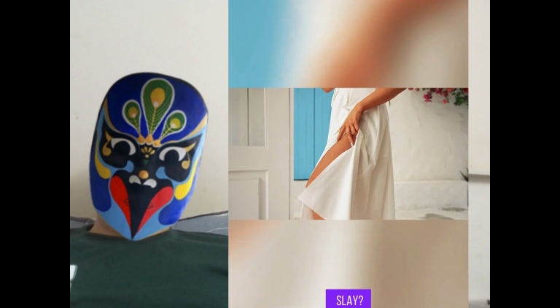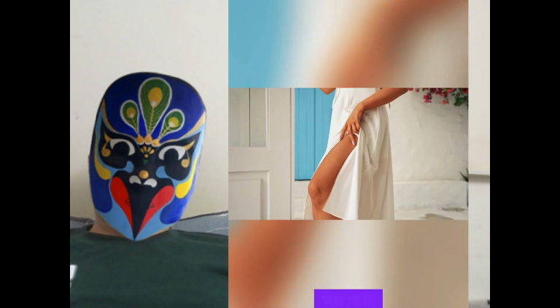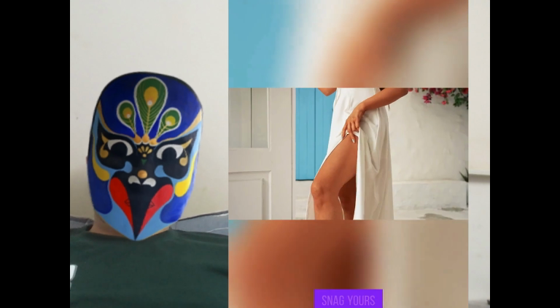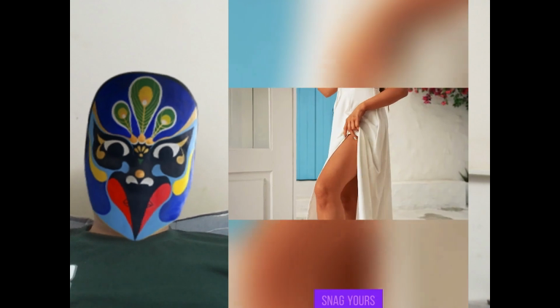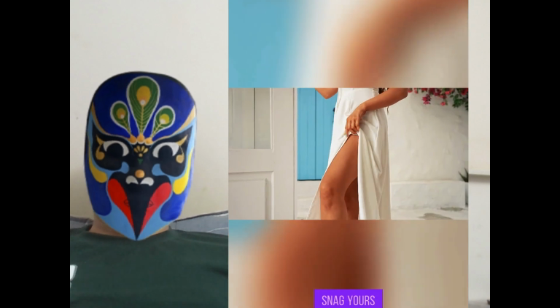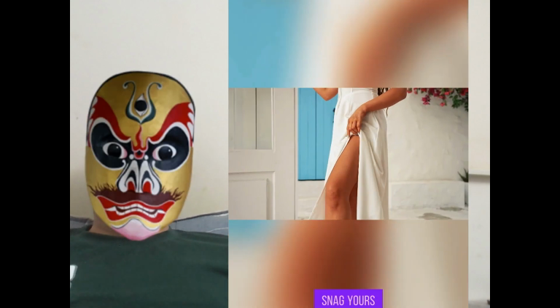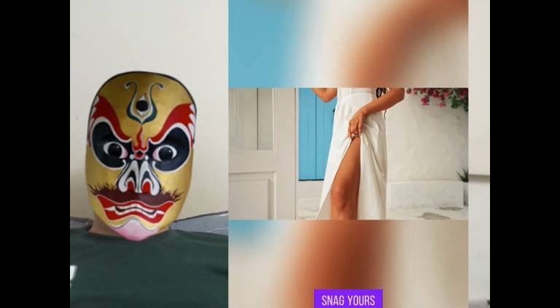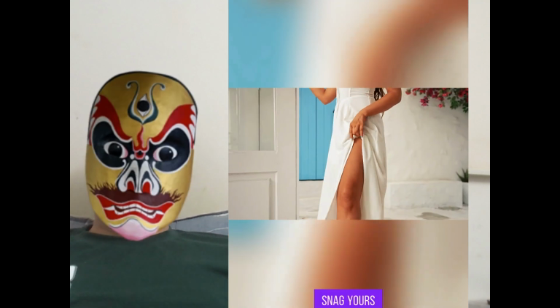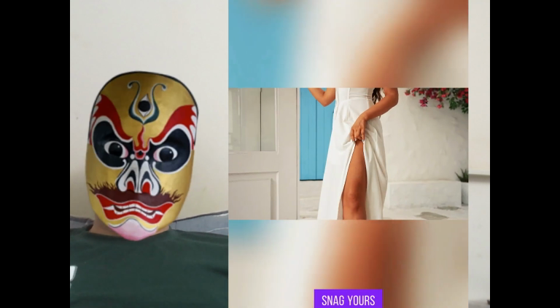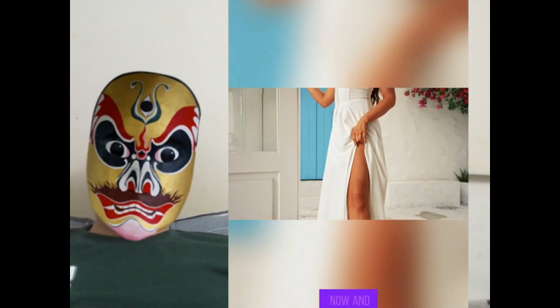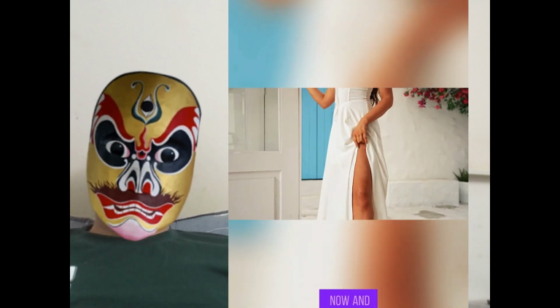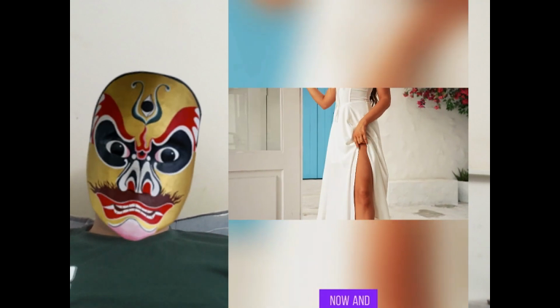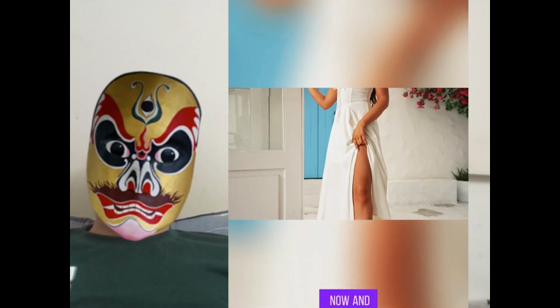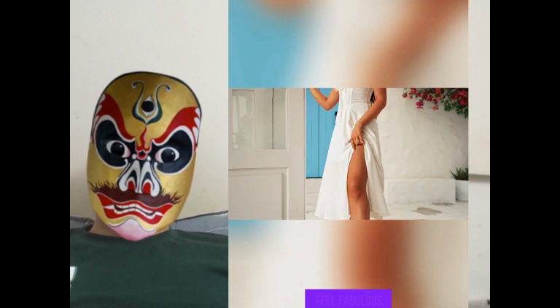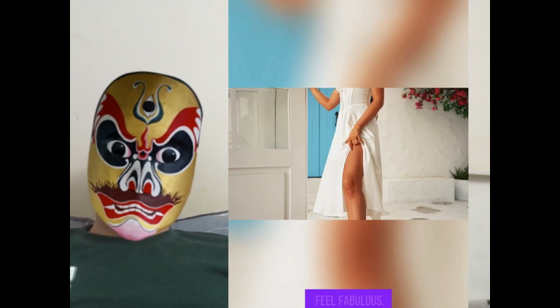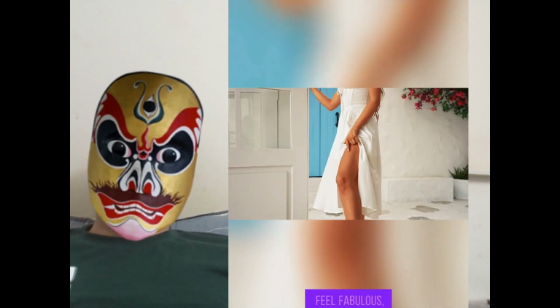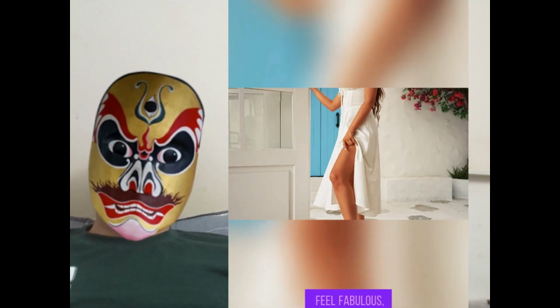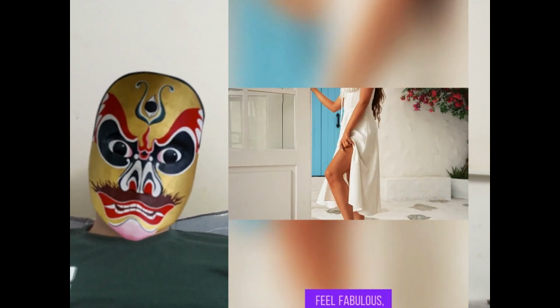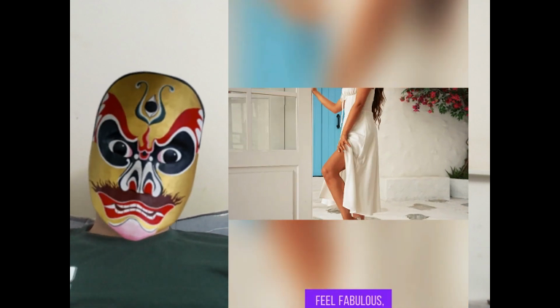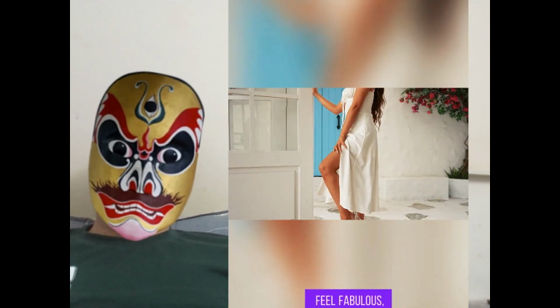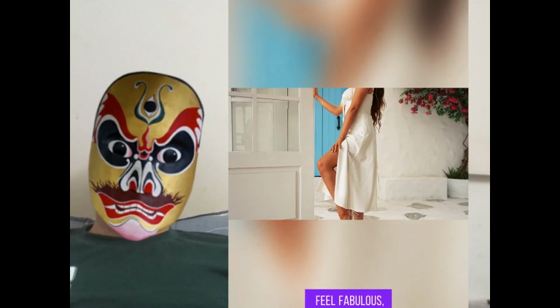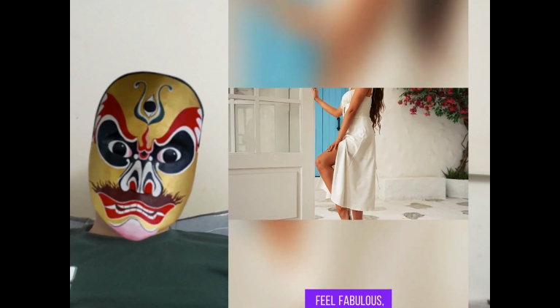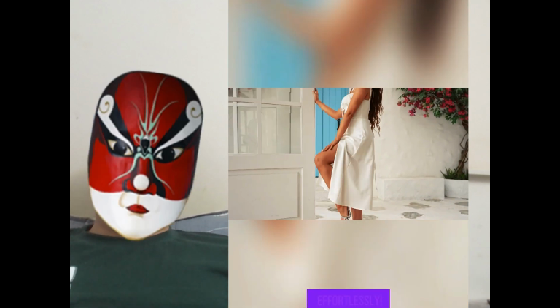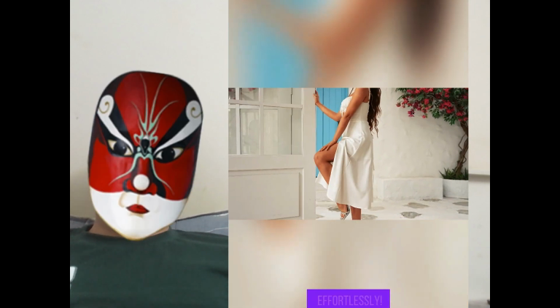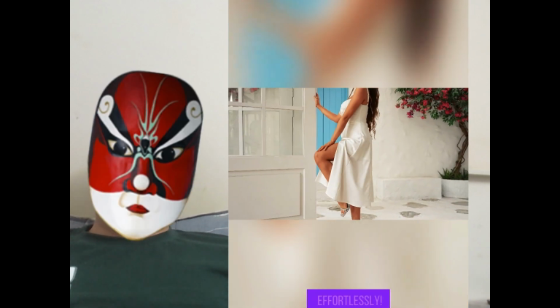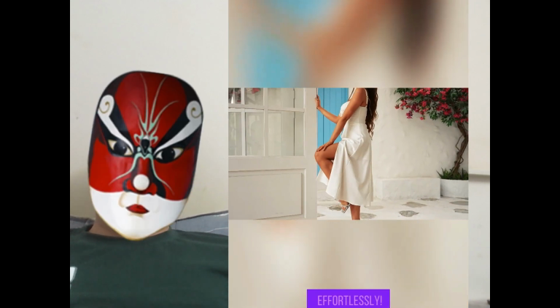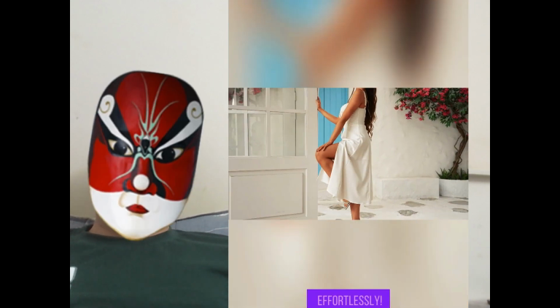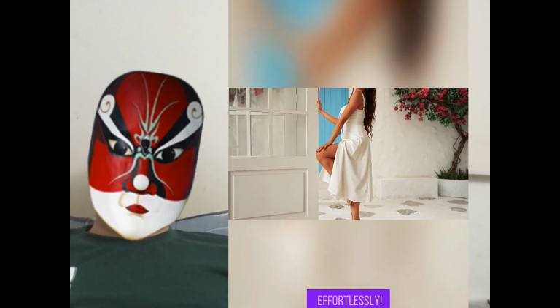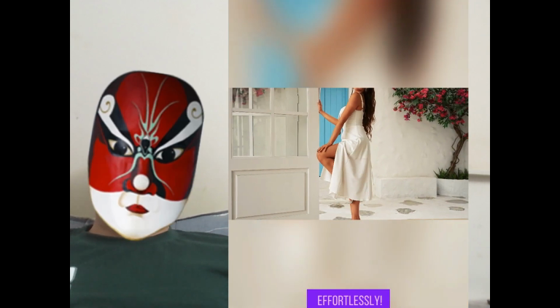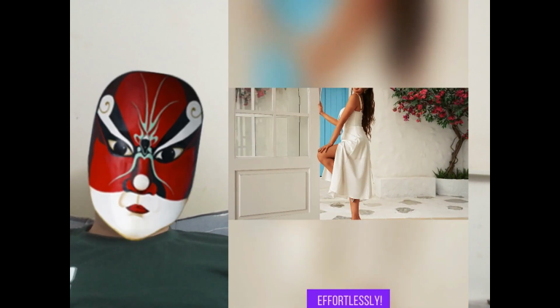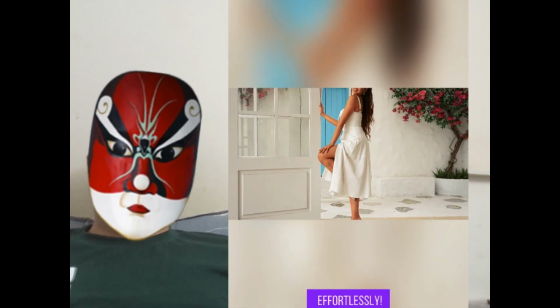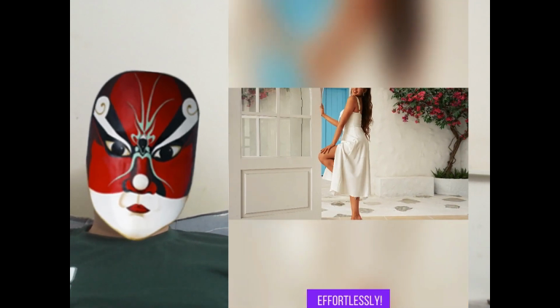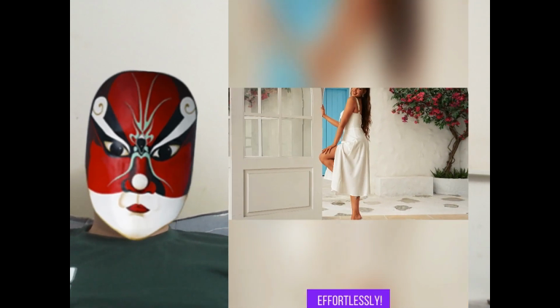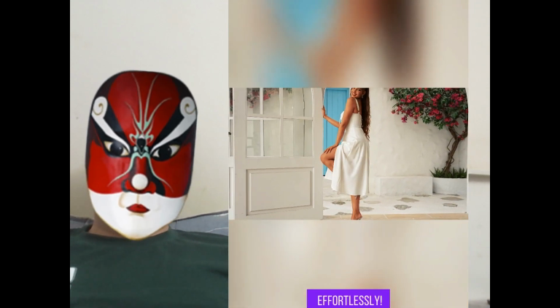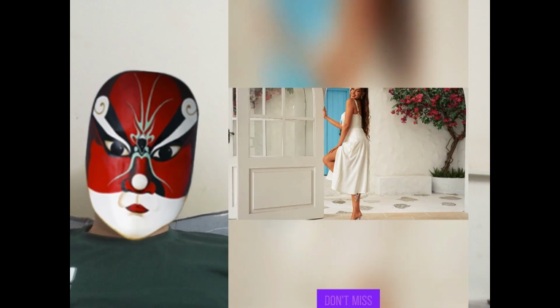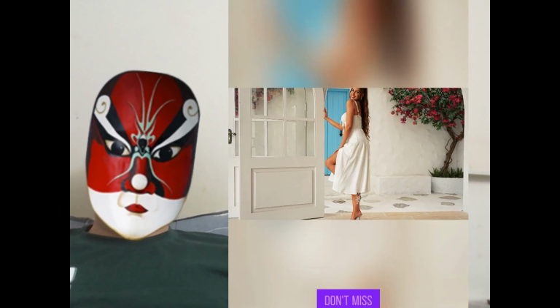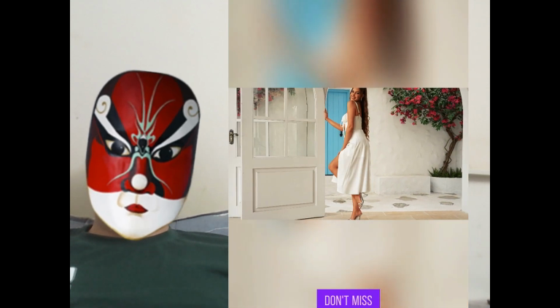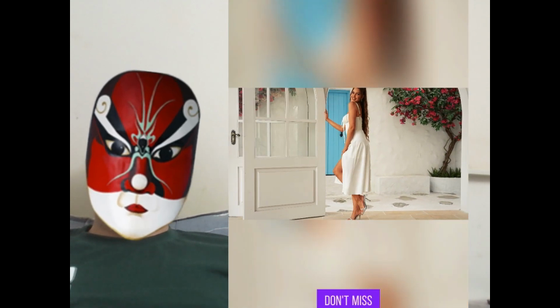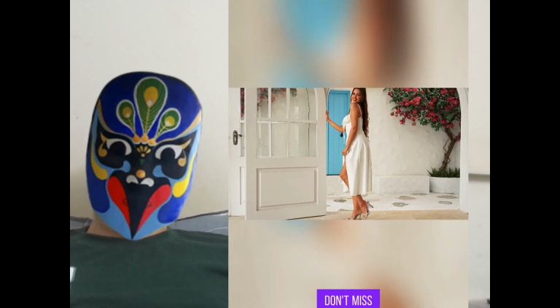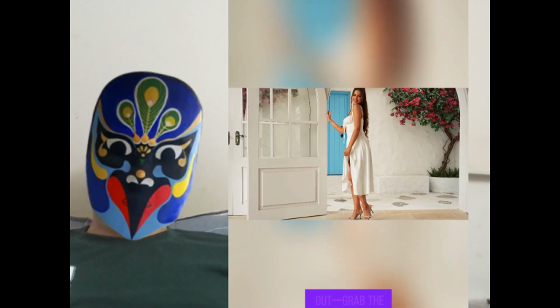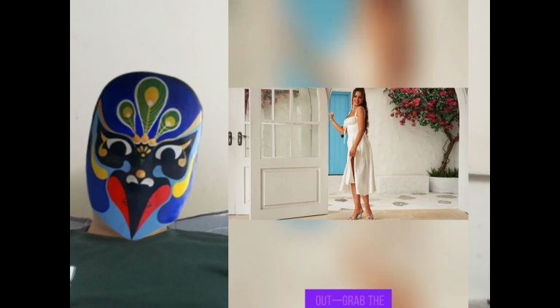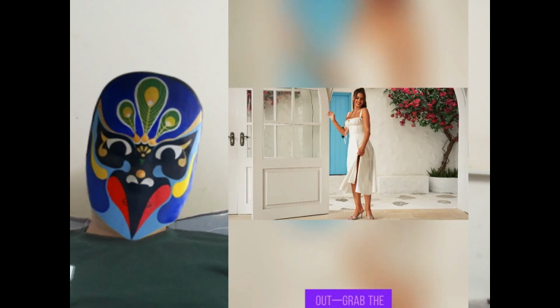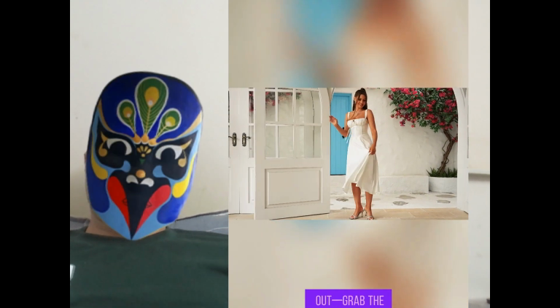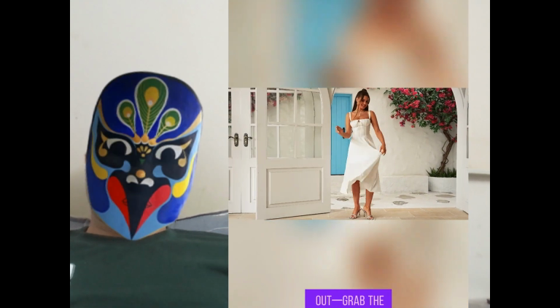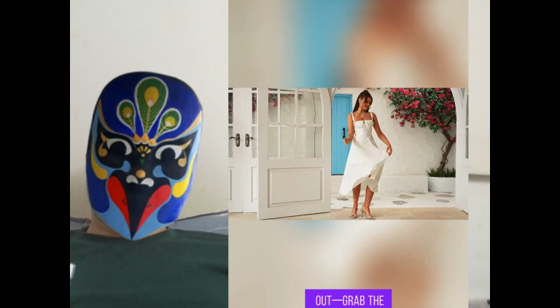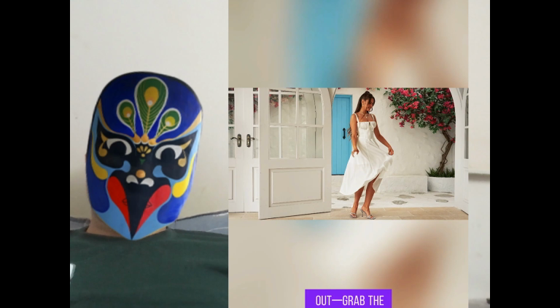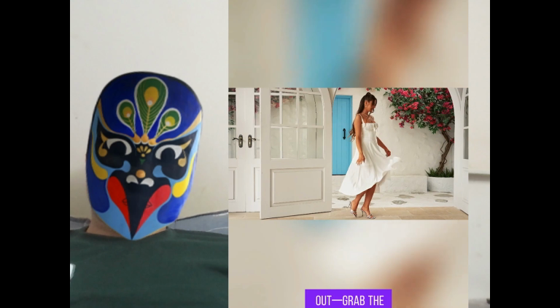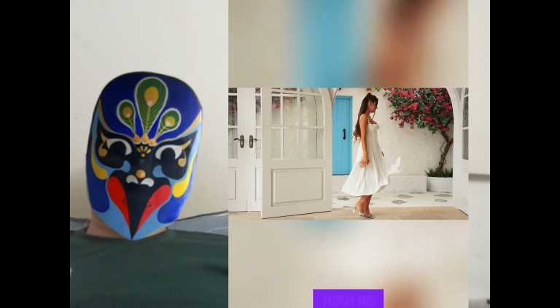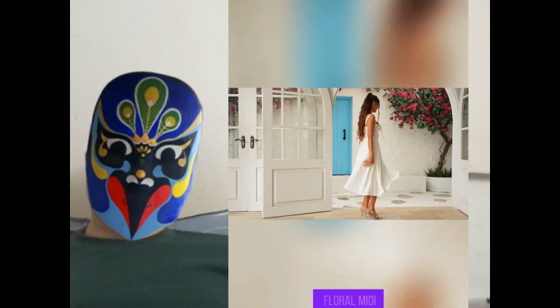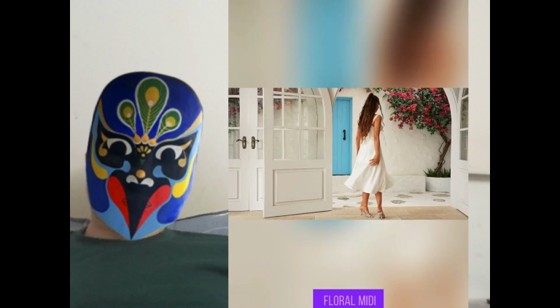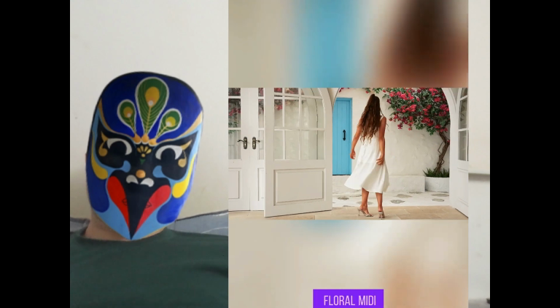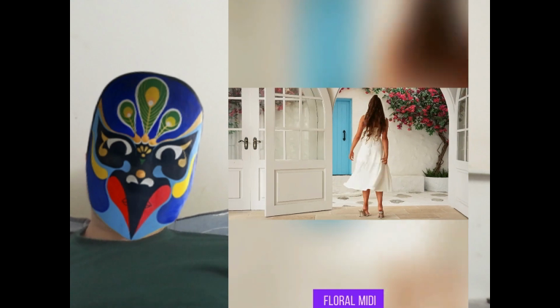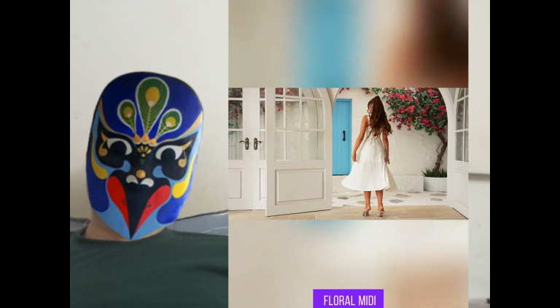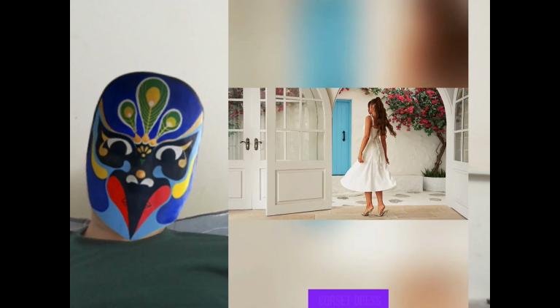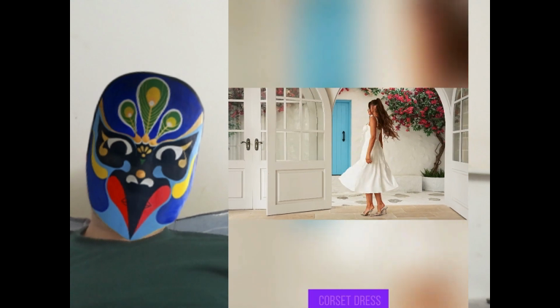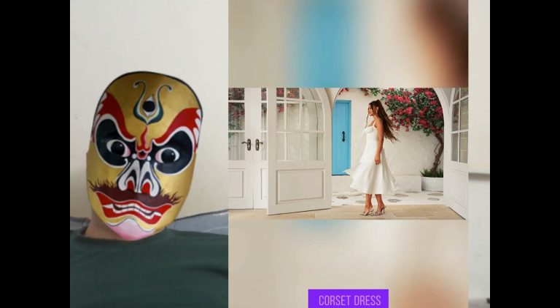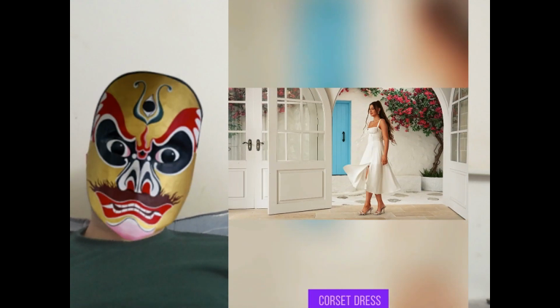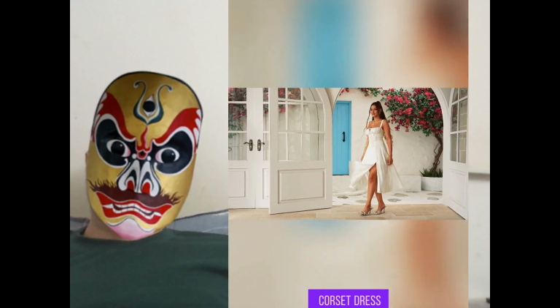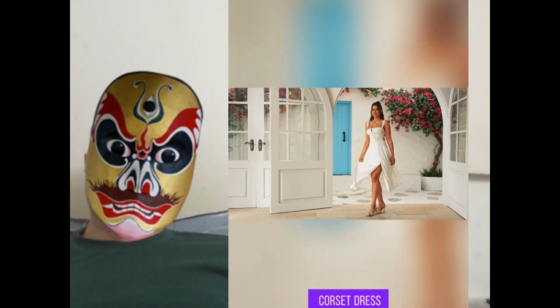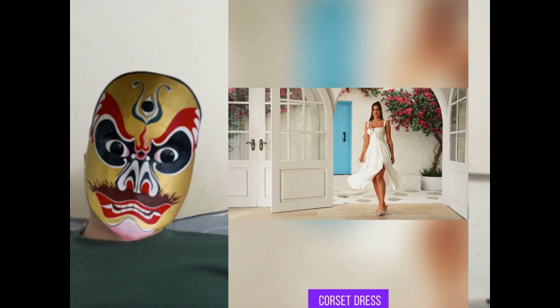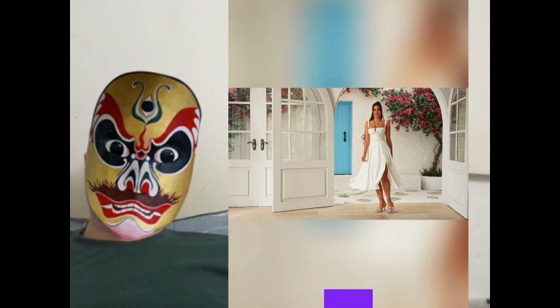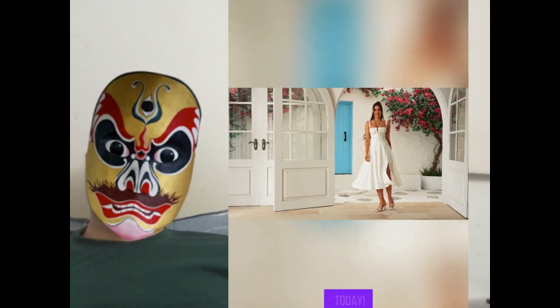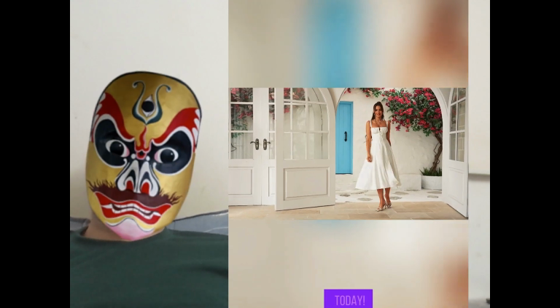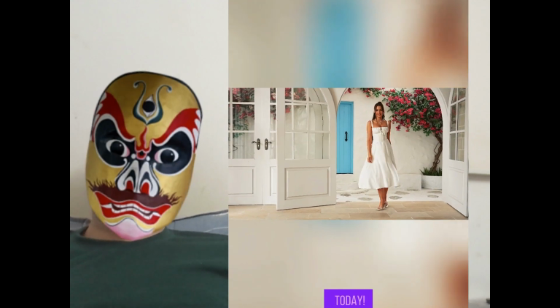Snag yours now and feel fabulous effortlessly. Don't miss out — grab the floral midi corset dress today.